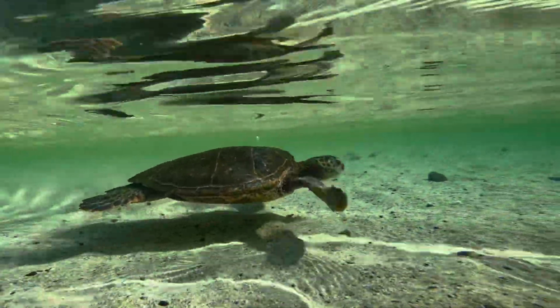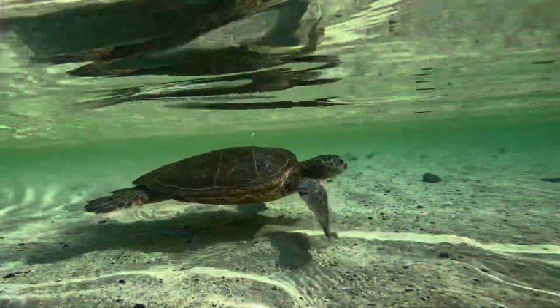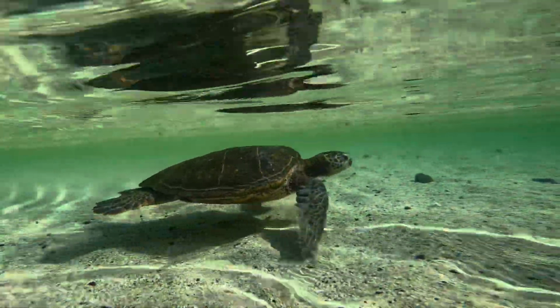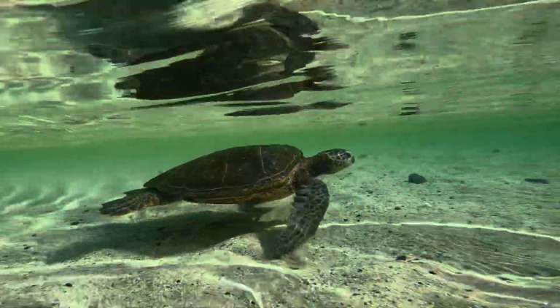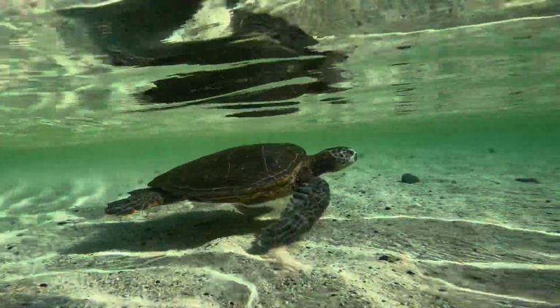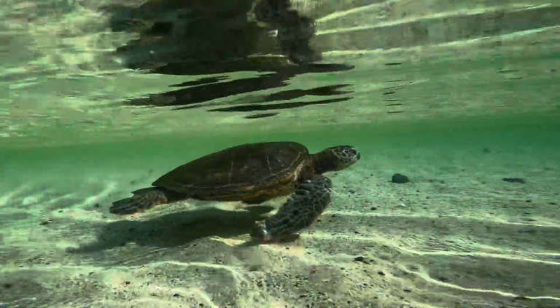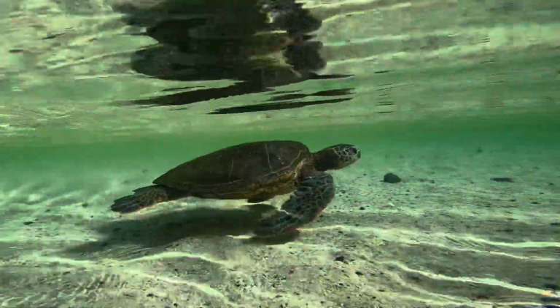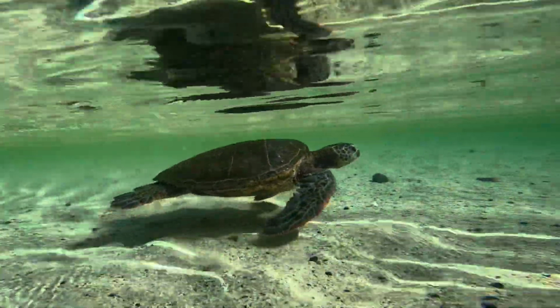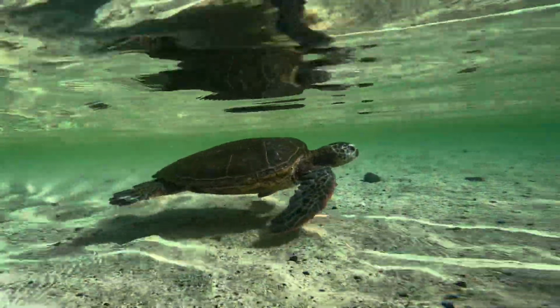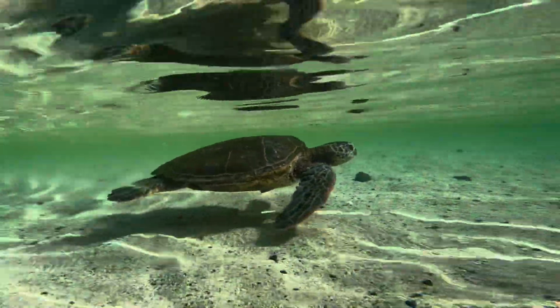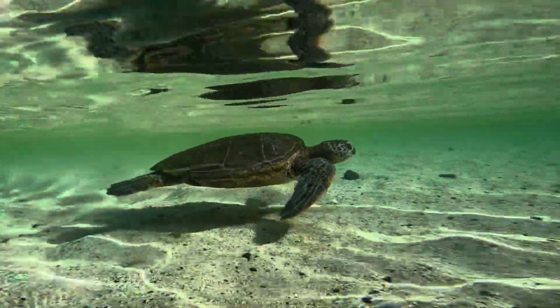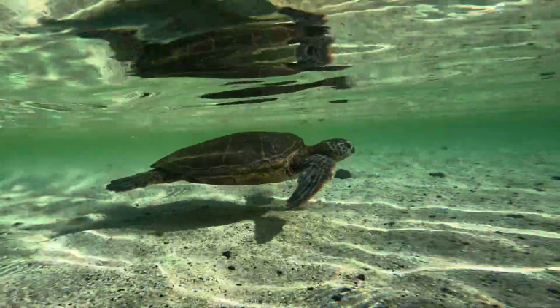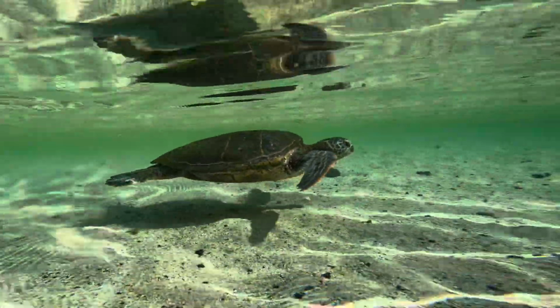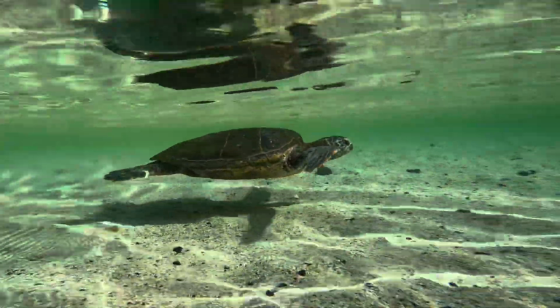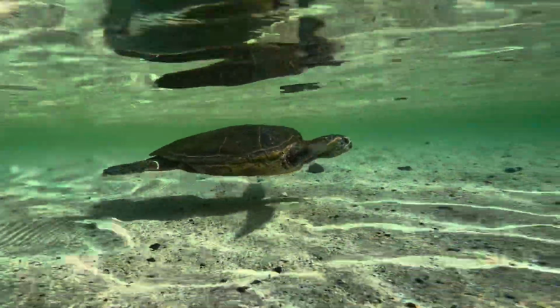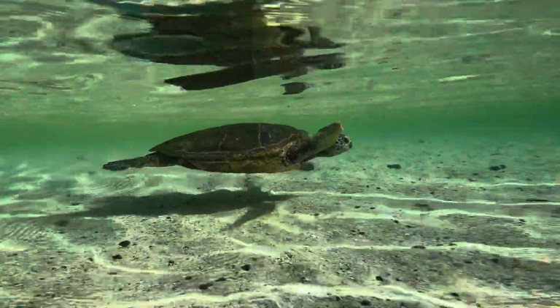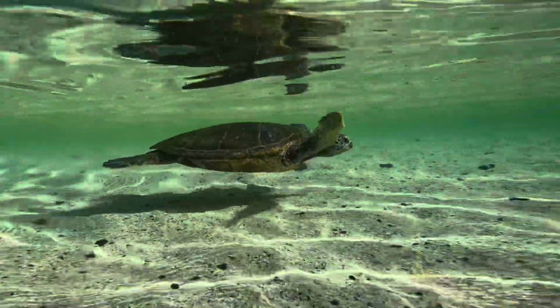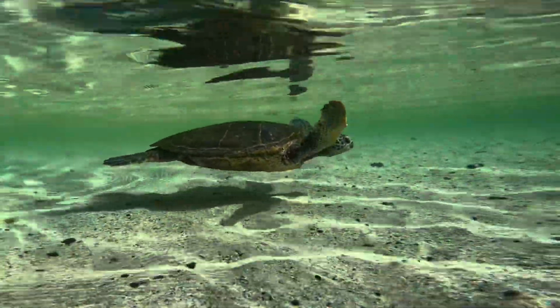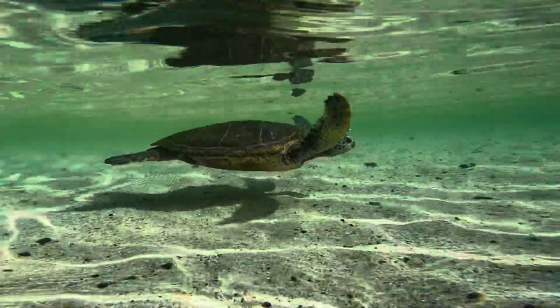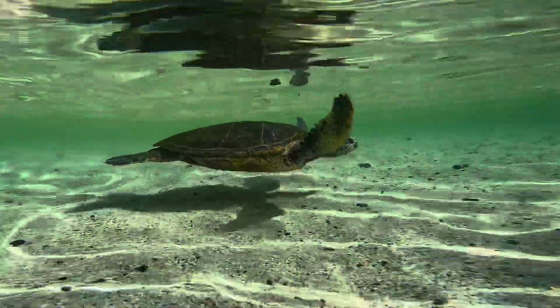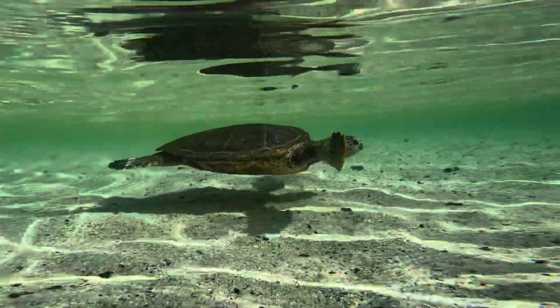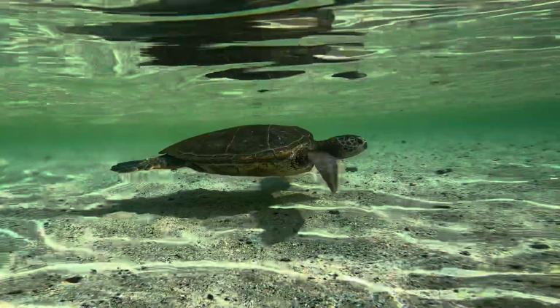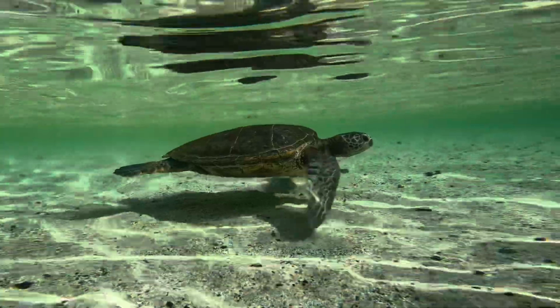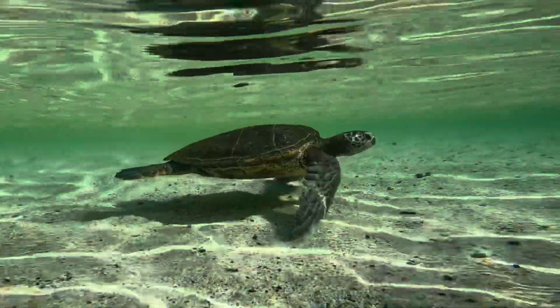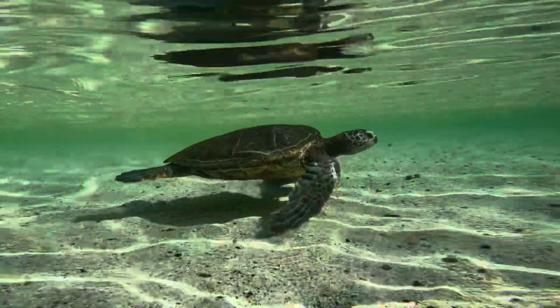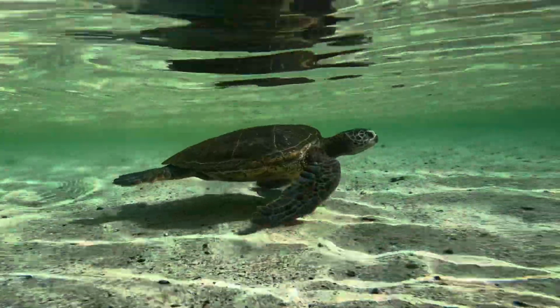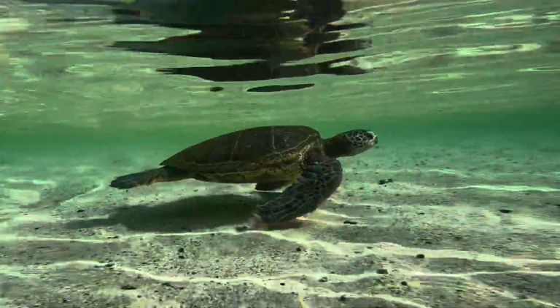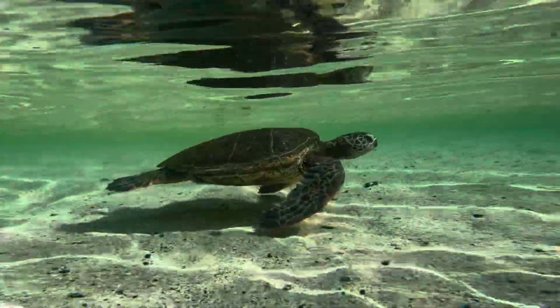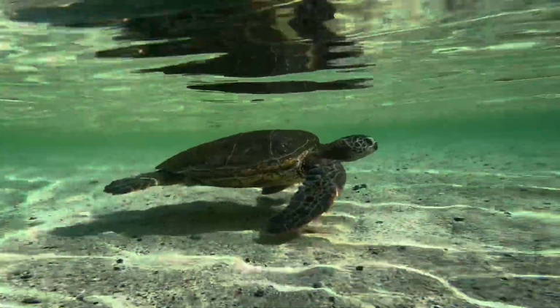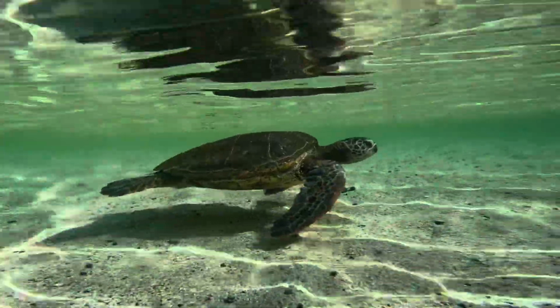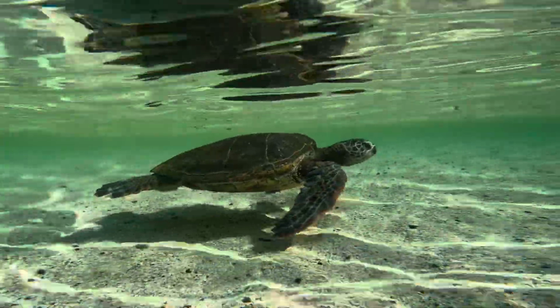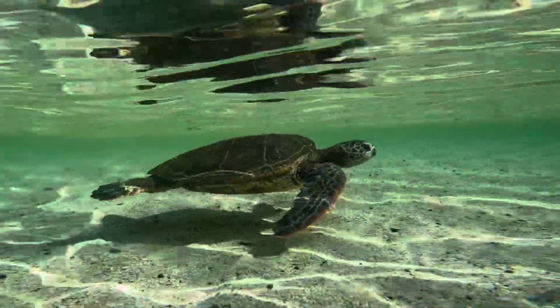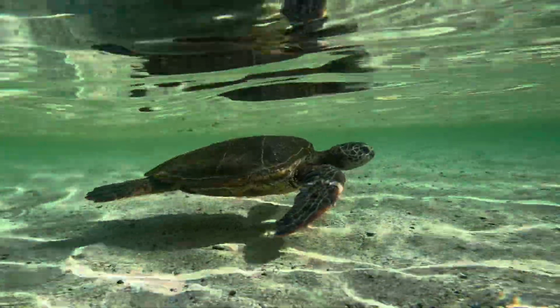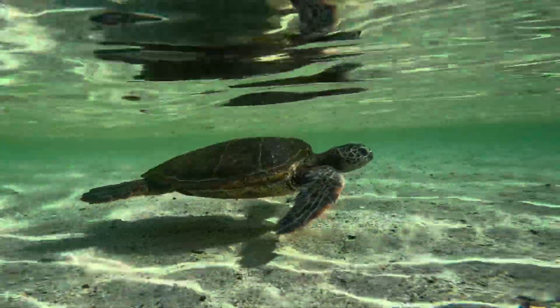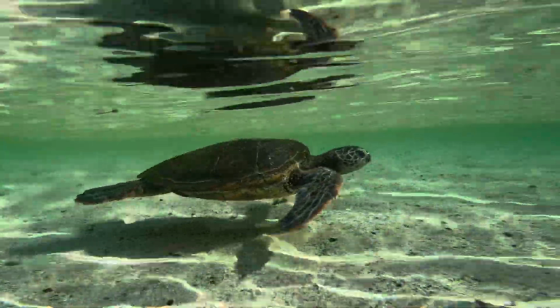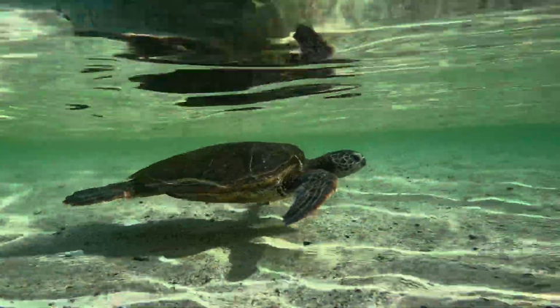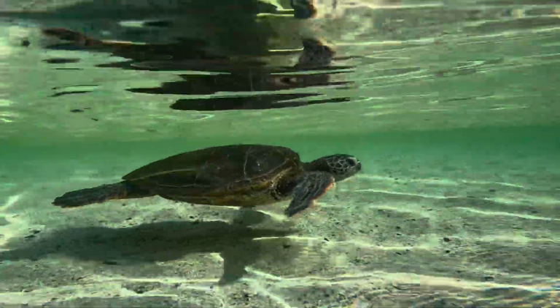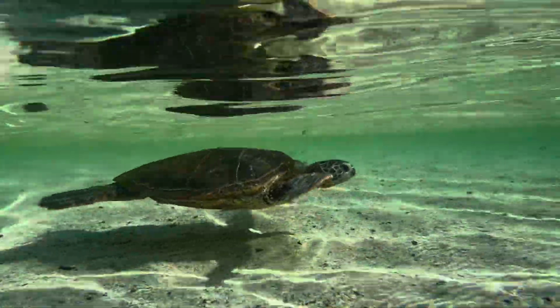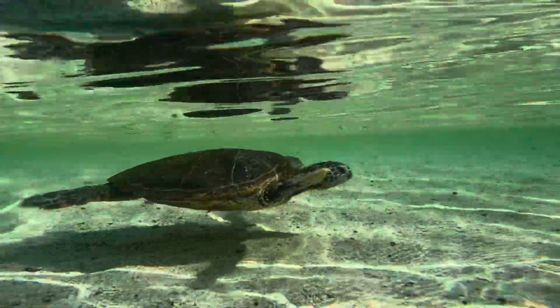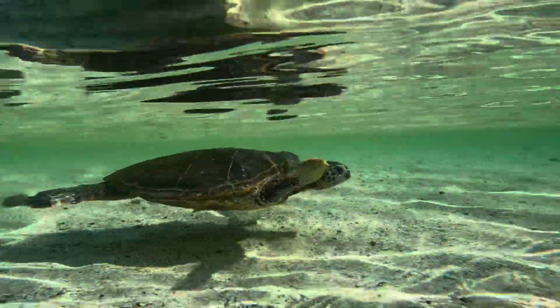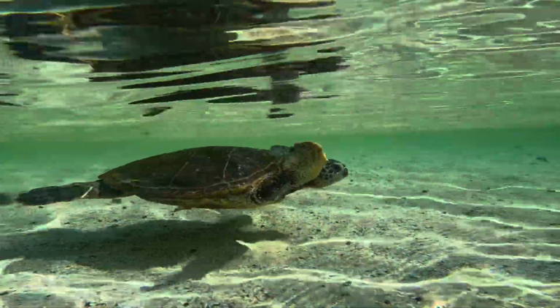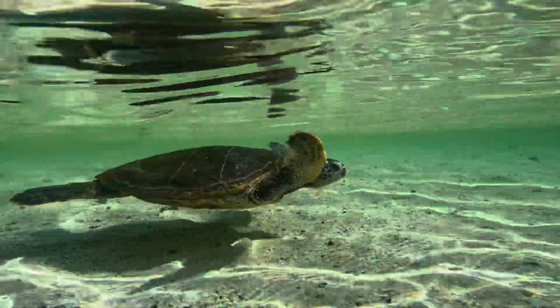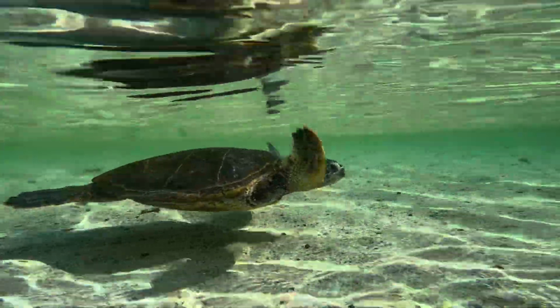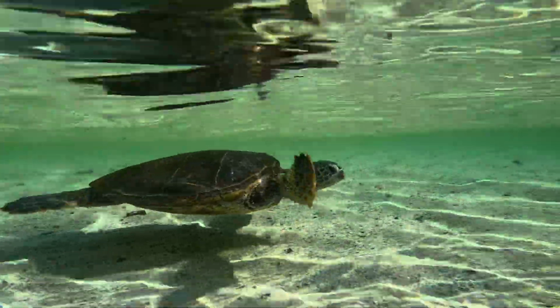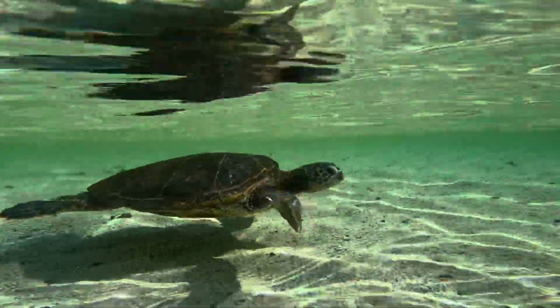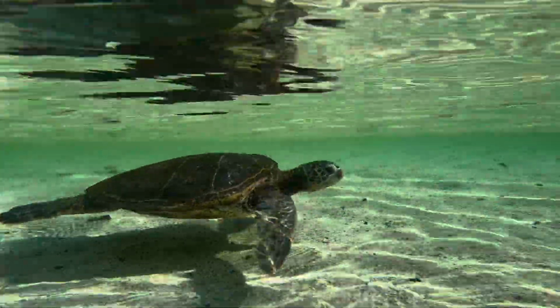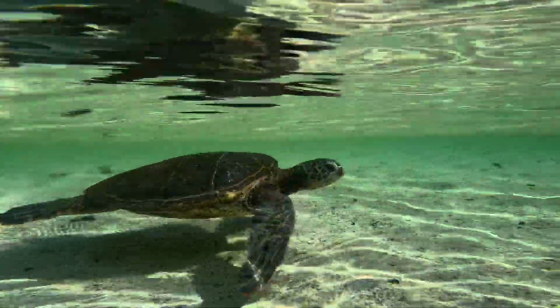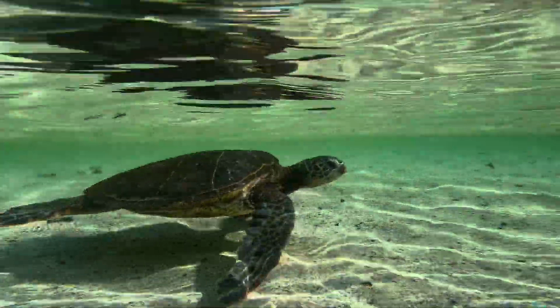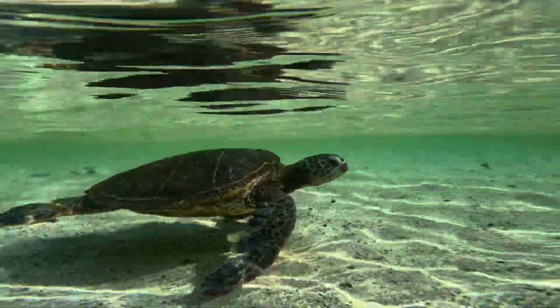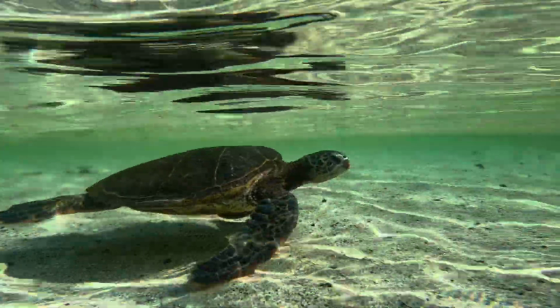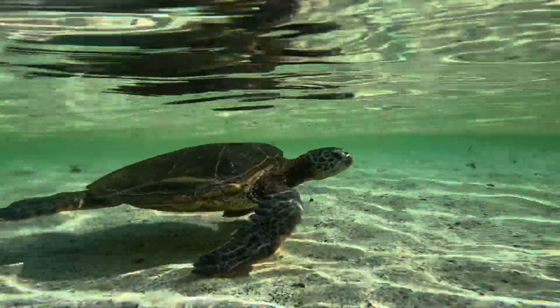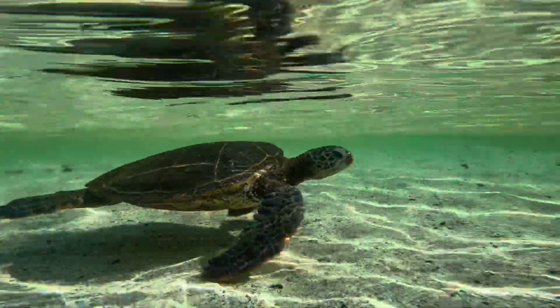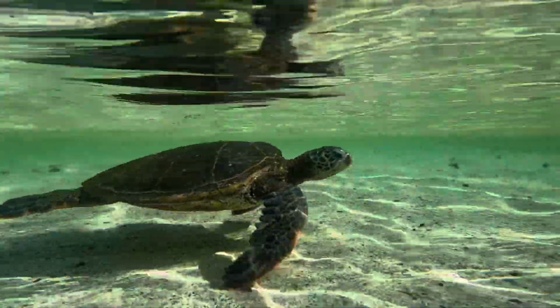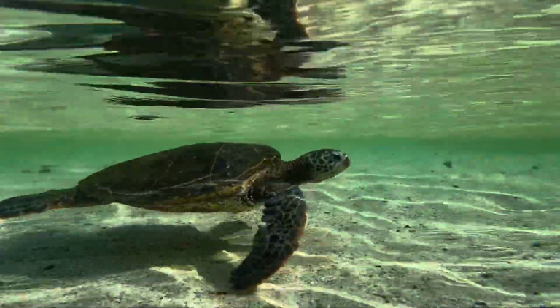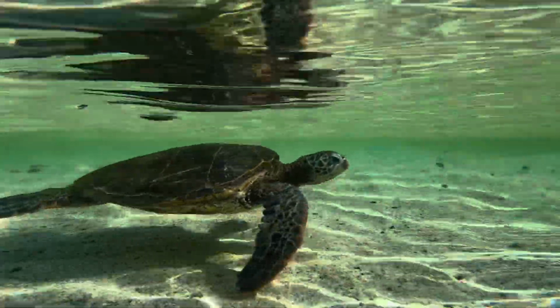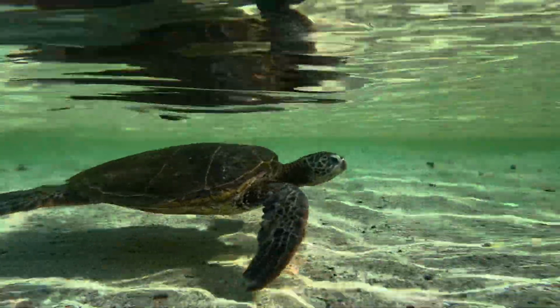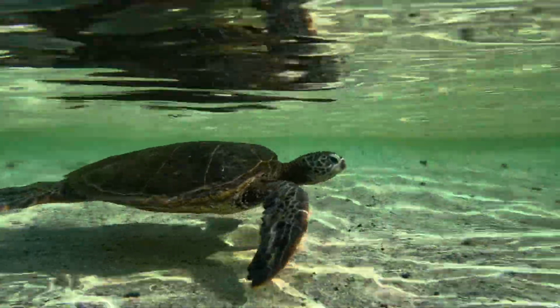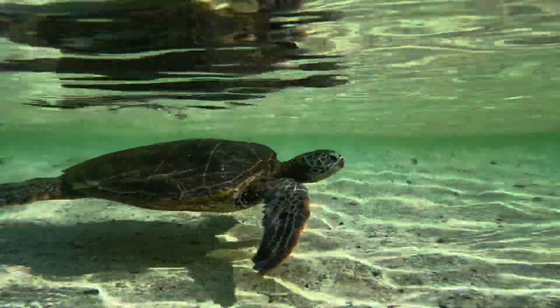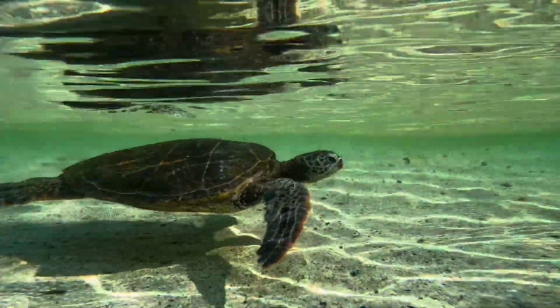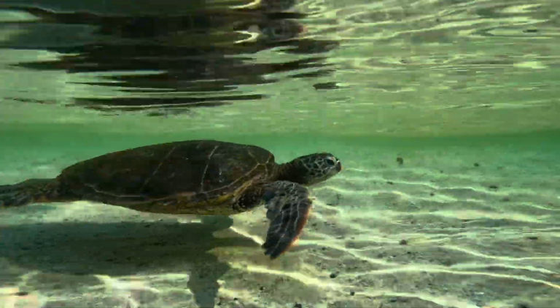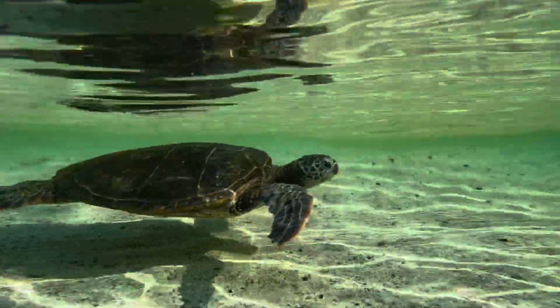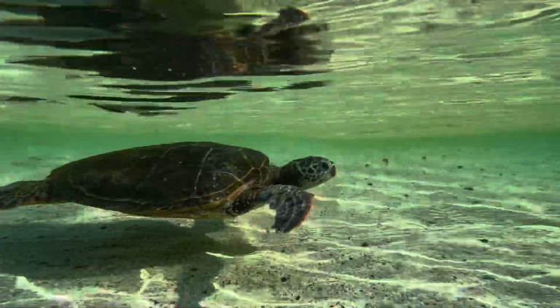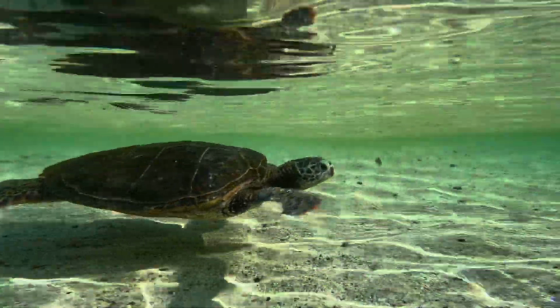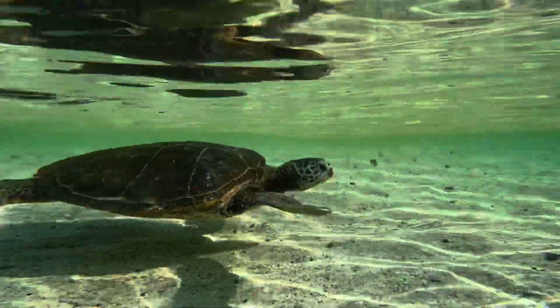At this point I decided I'm just gonna let her go. She's headed out to deeper water and I still wanted to see if I could find one of those stingrays.